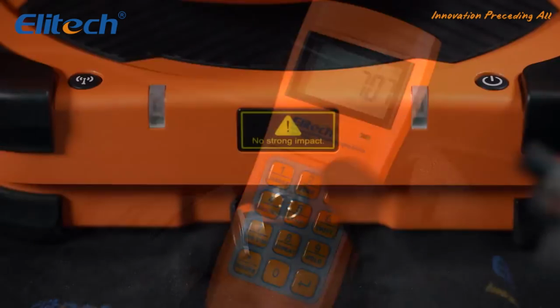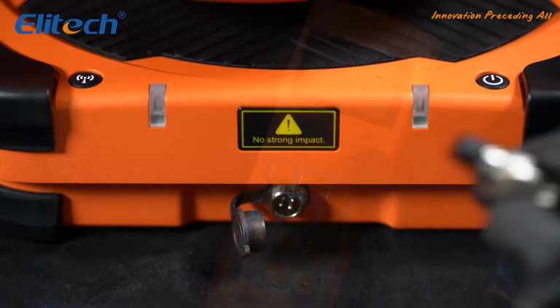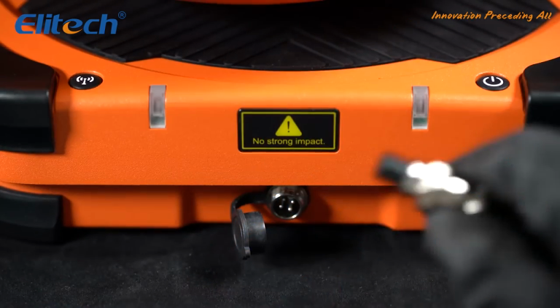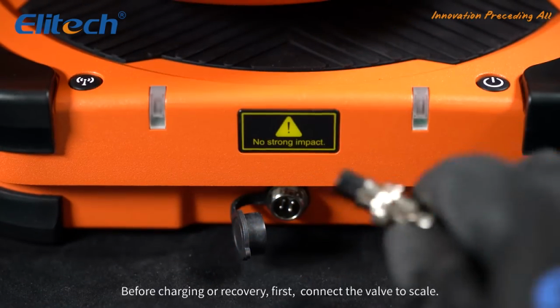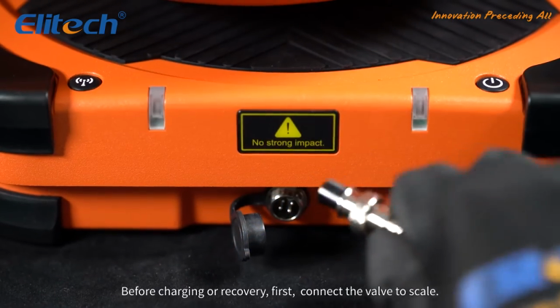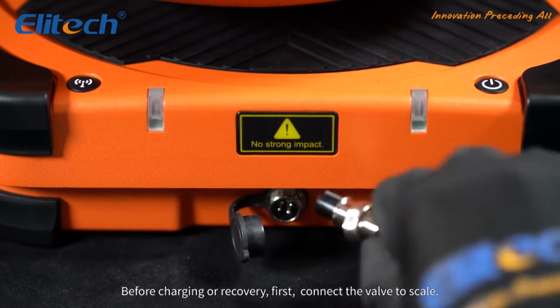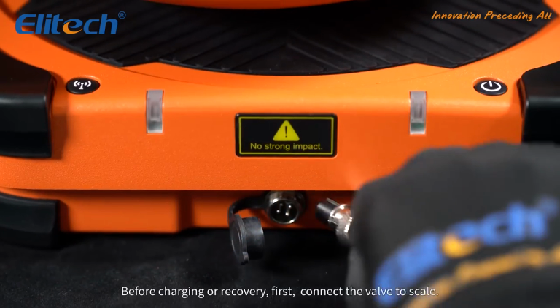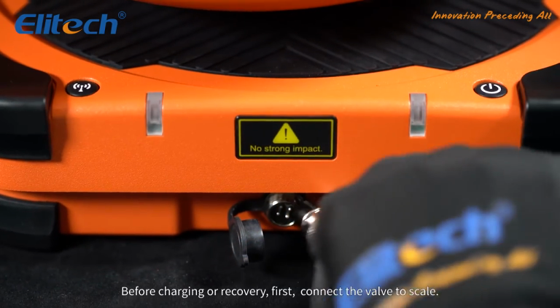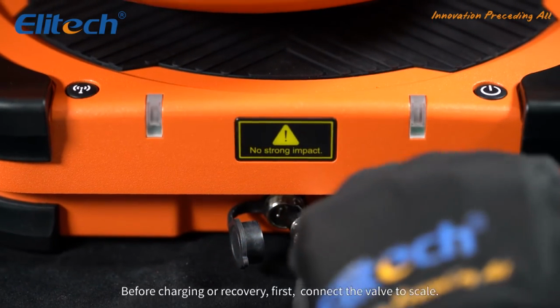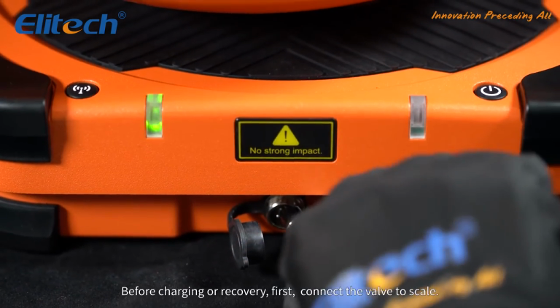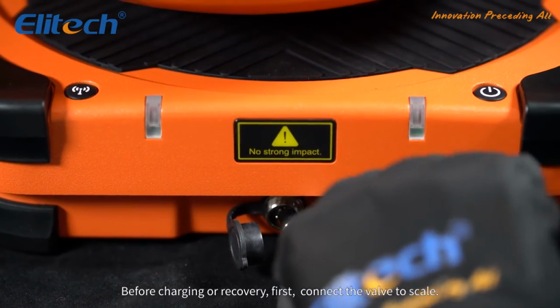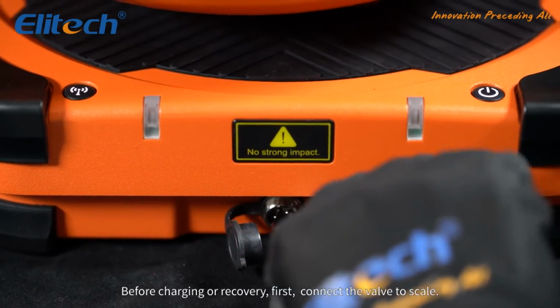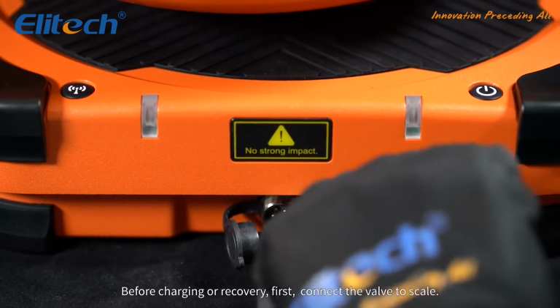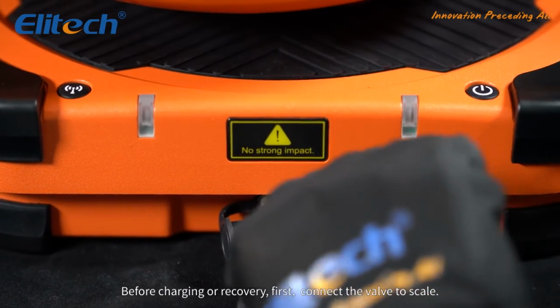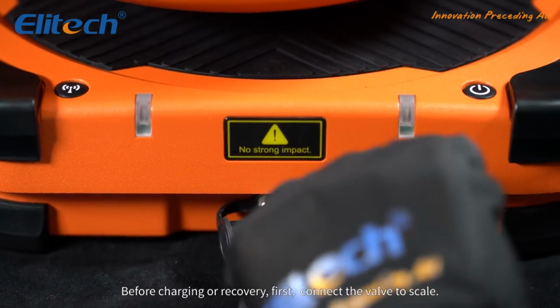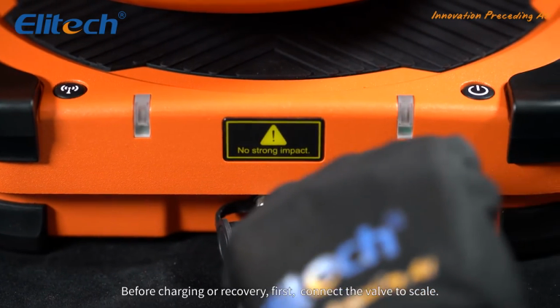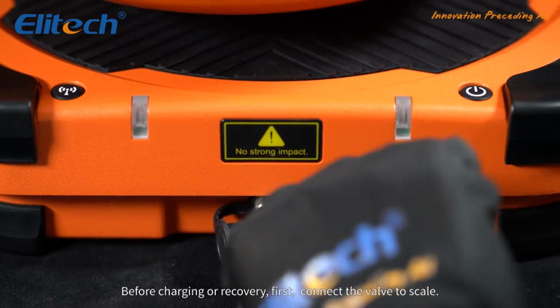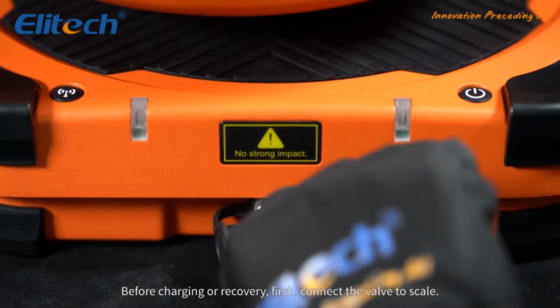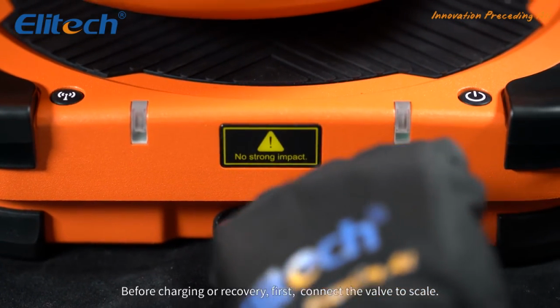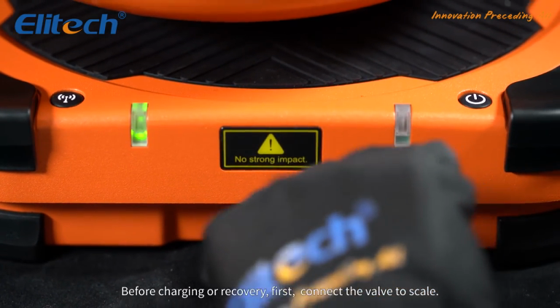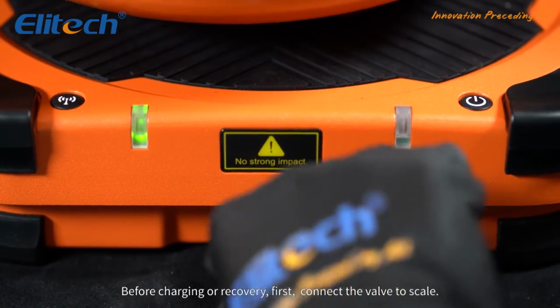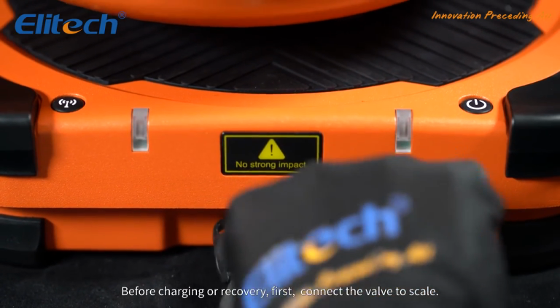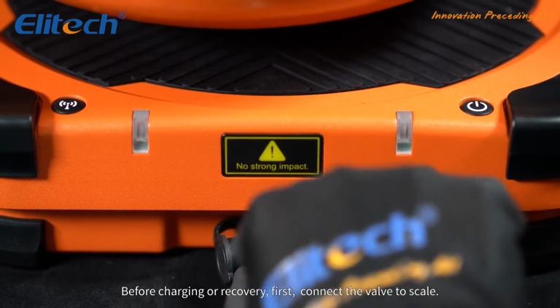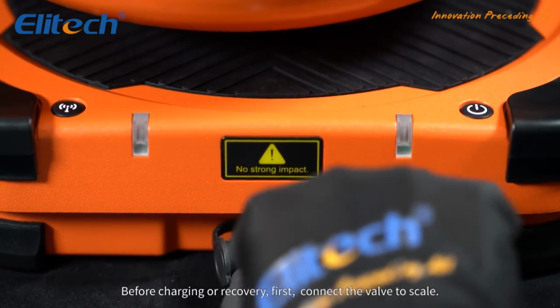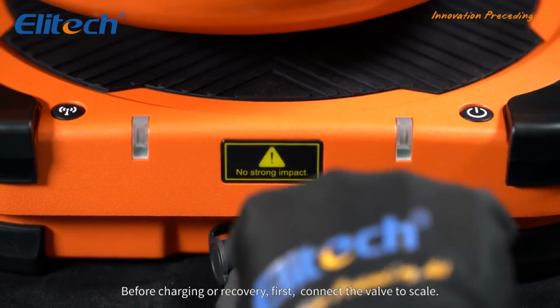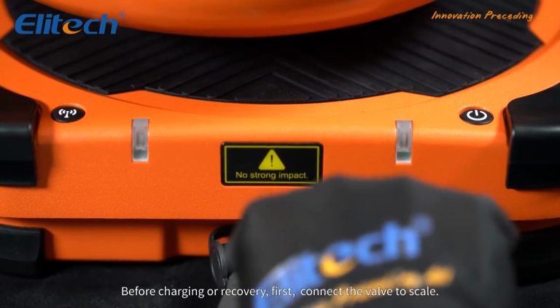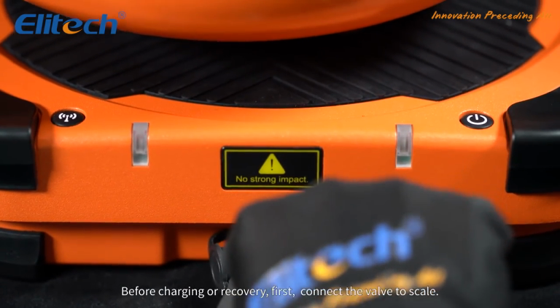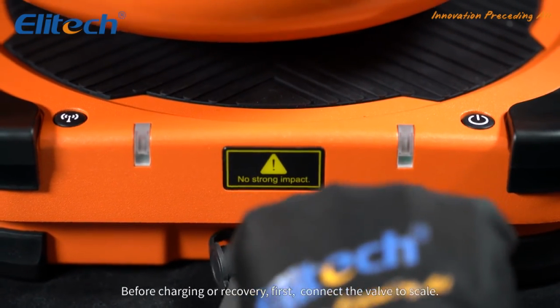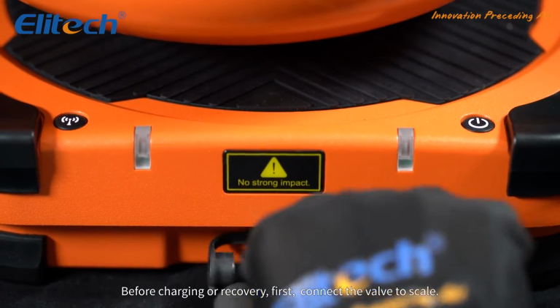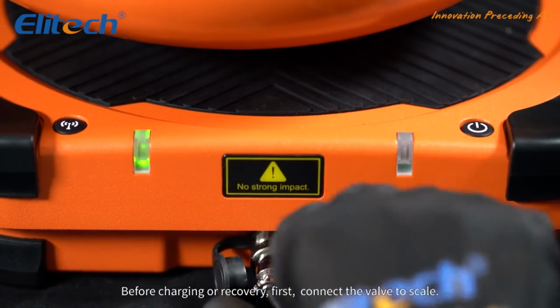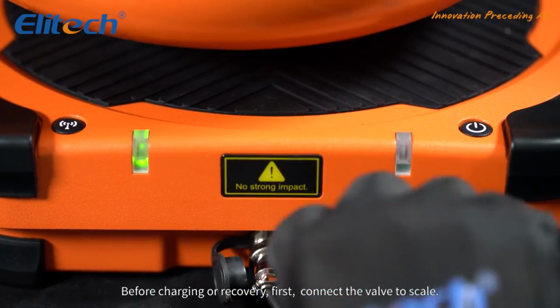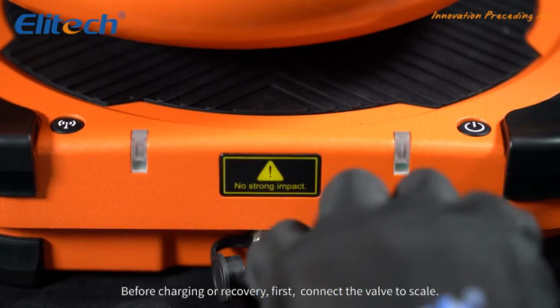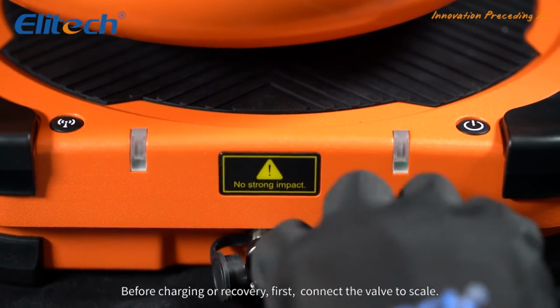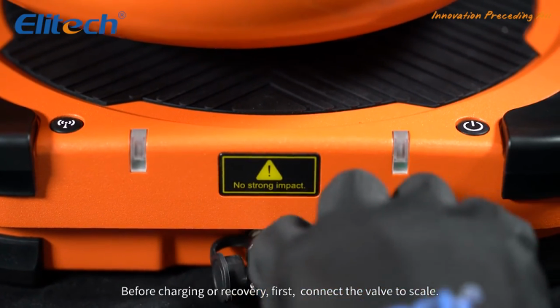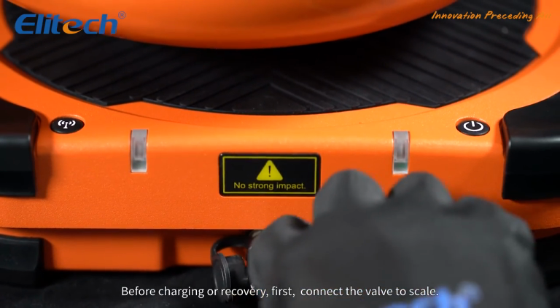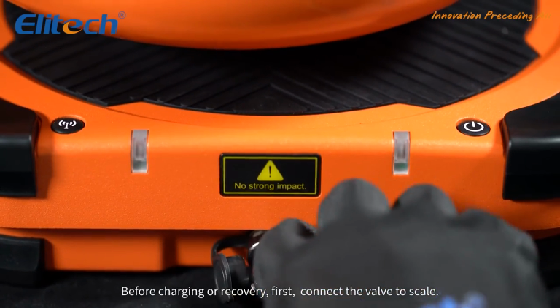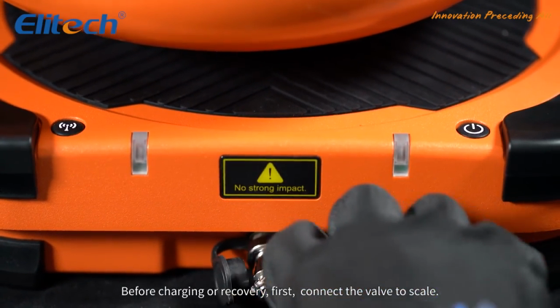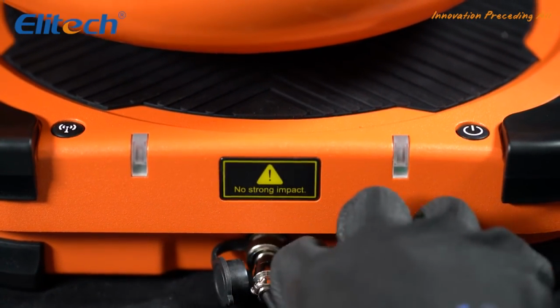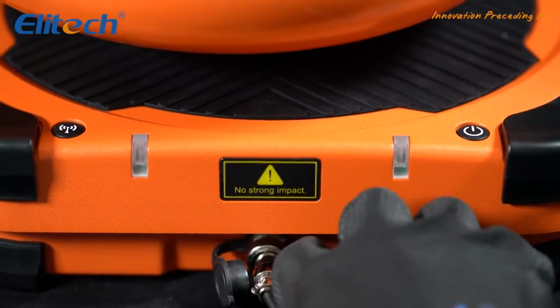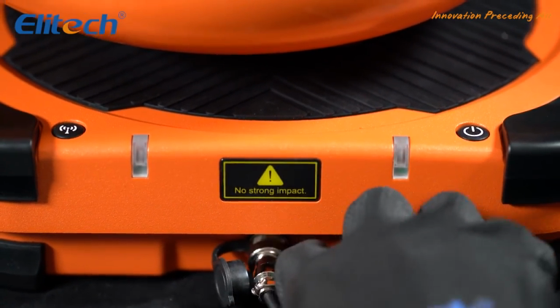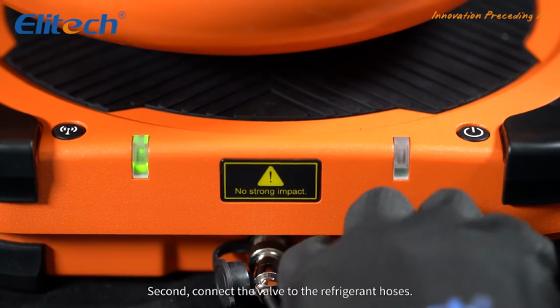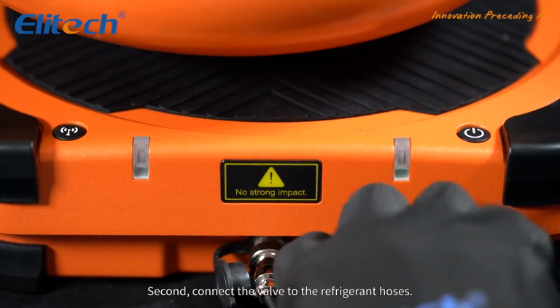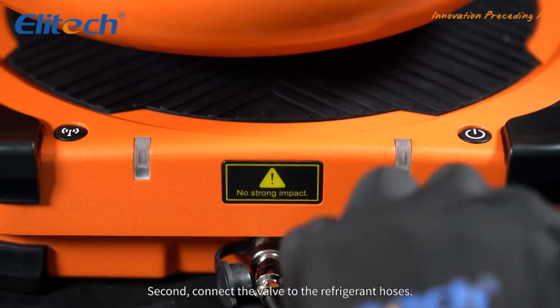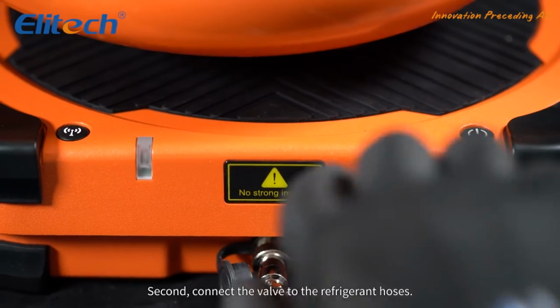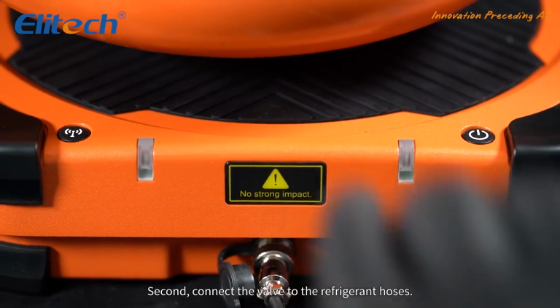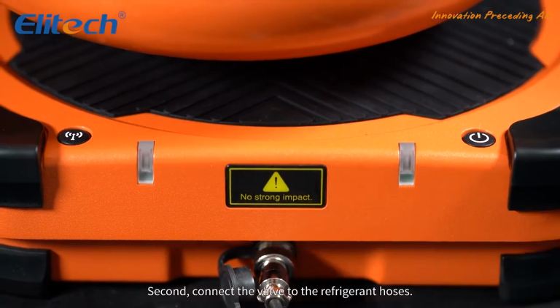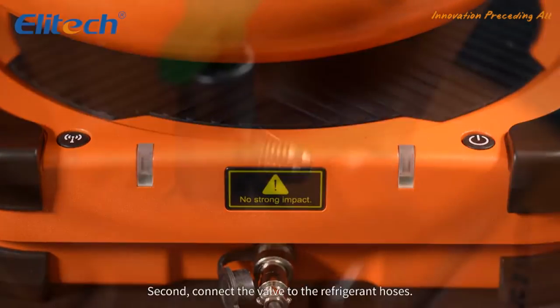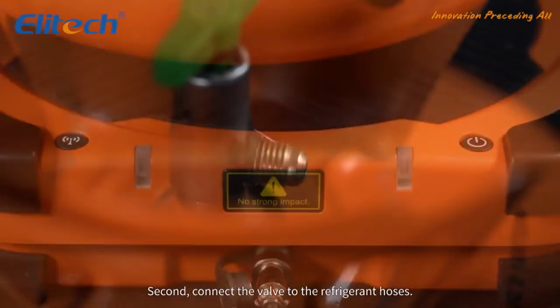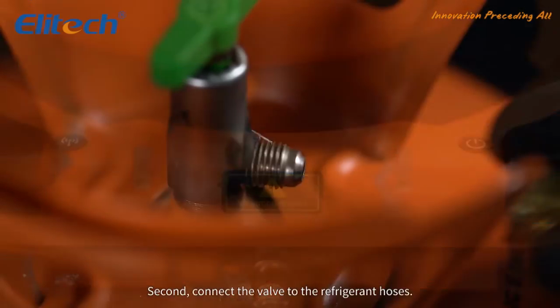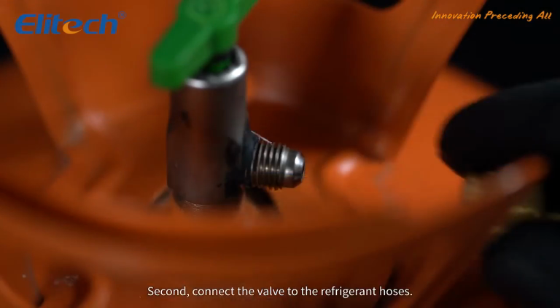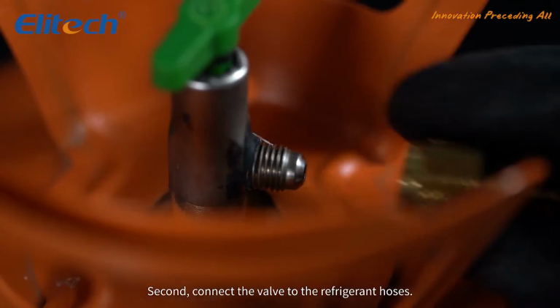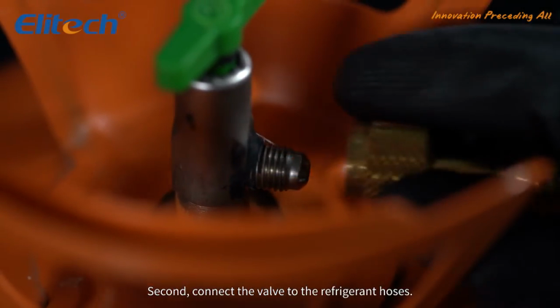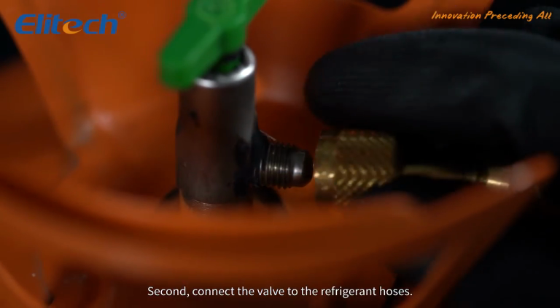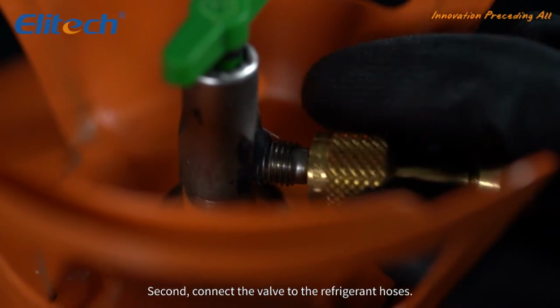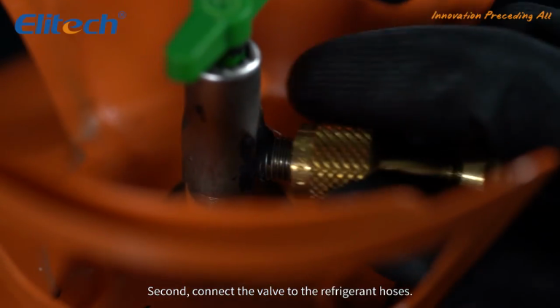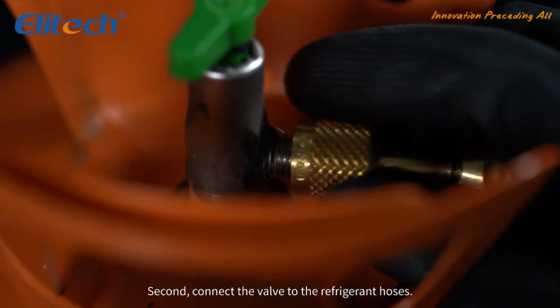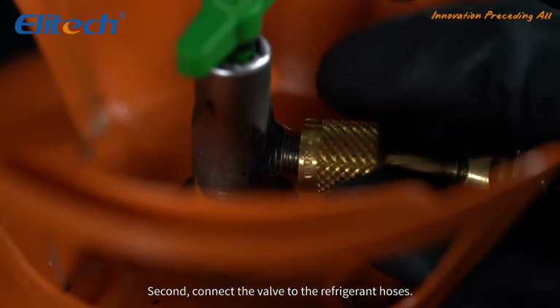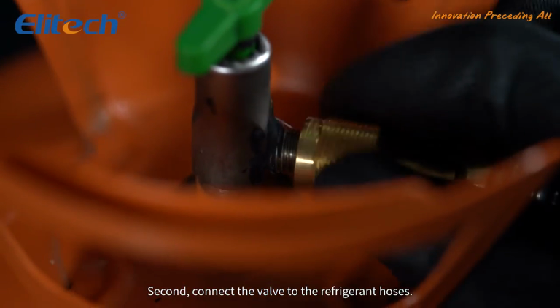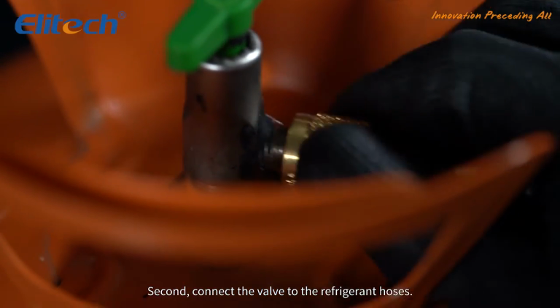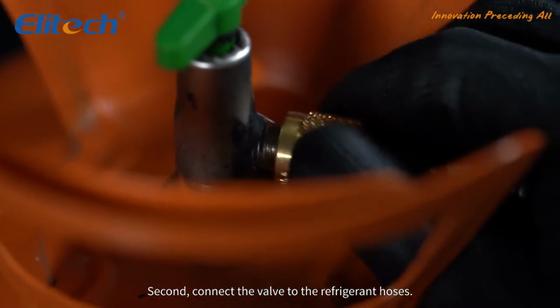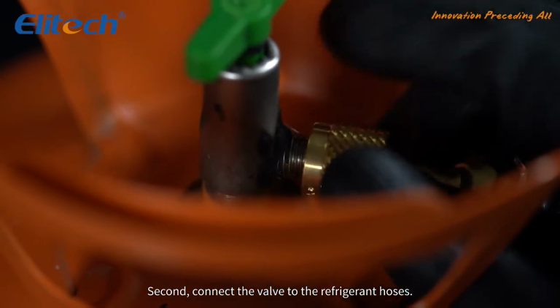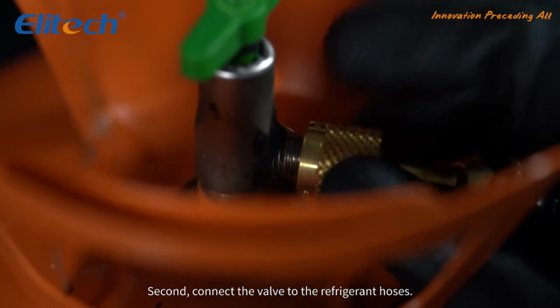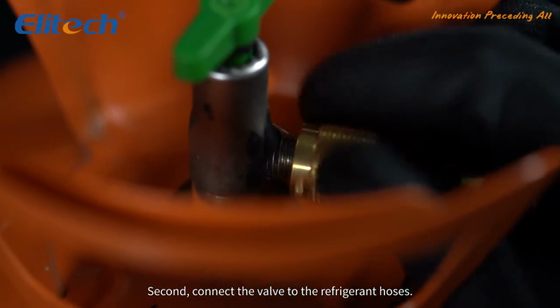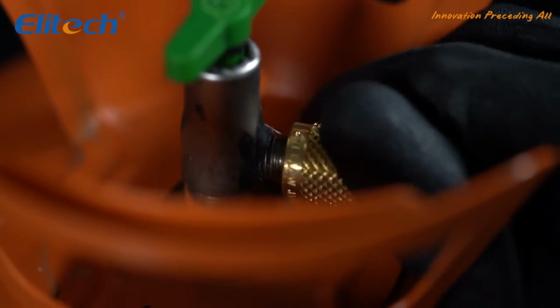Before charging or recovery: first, connect the valve to the scale. Second, connect the valve to the refrigerant hoses.